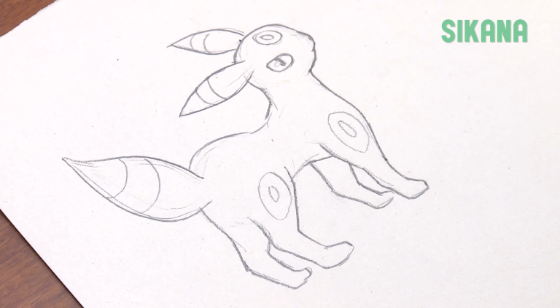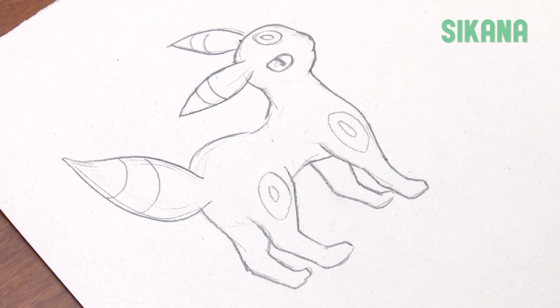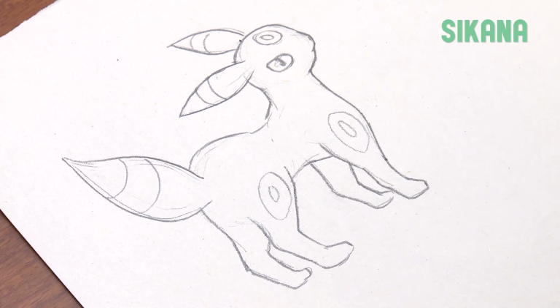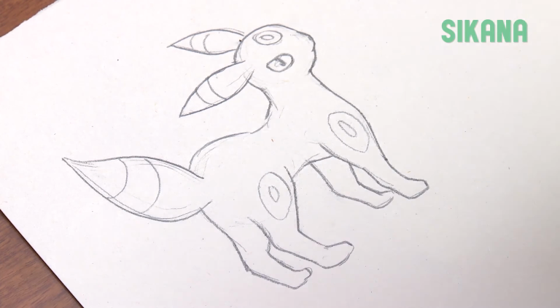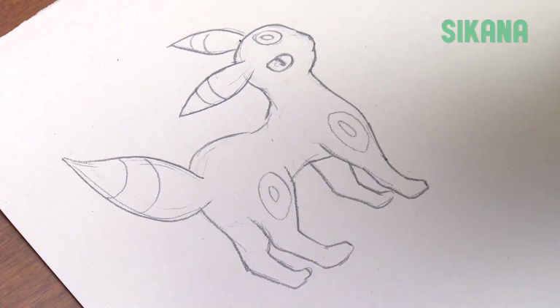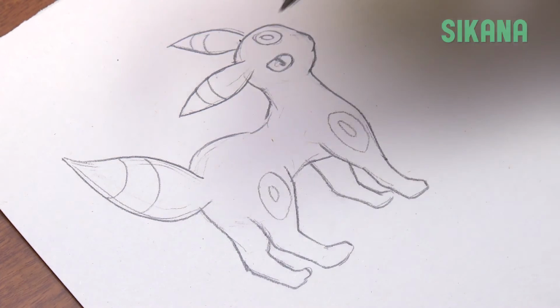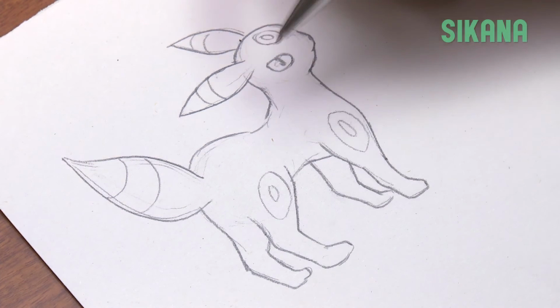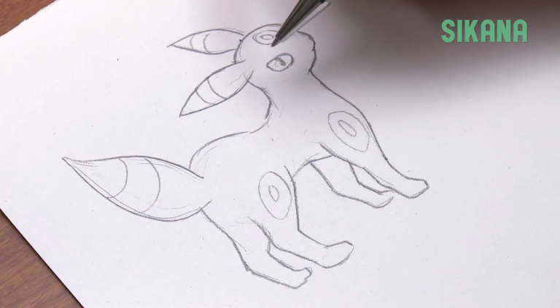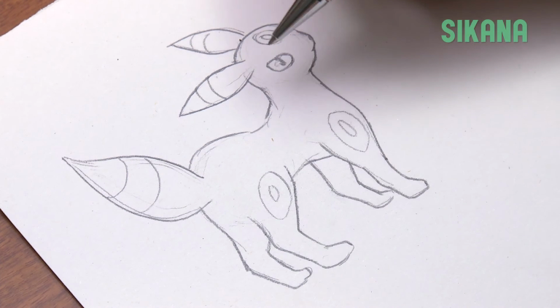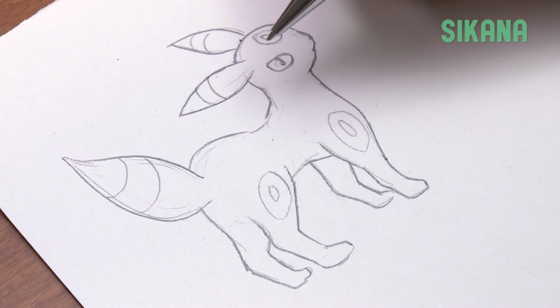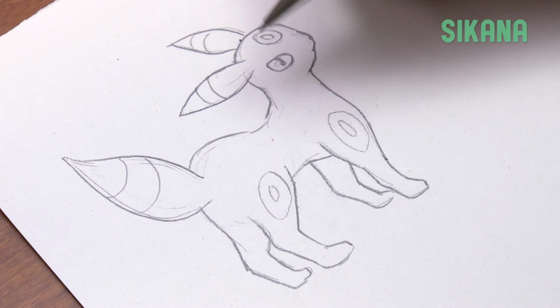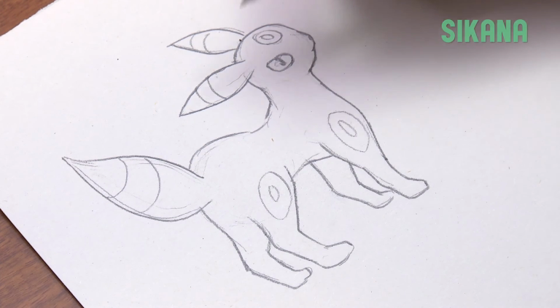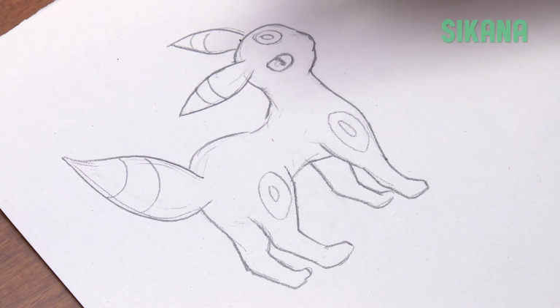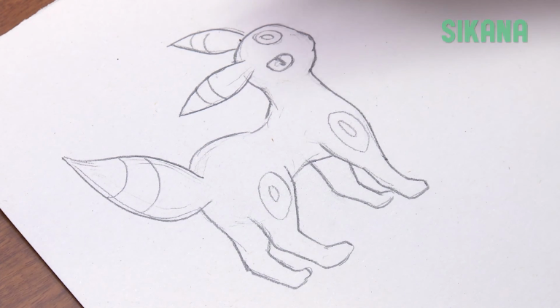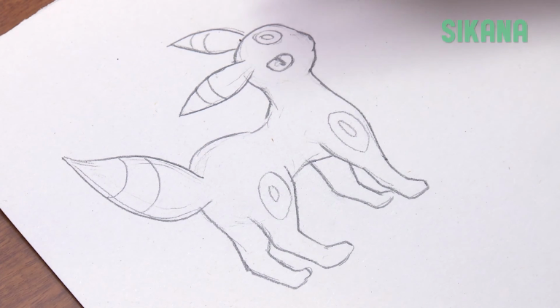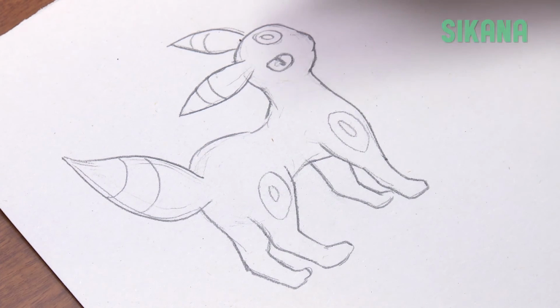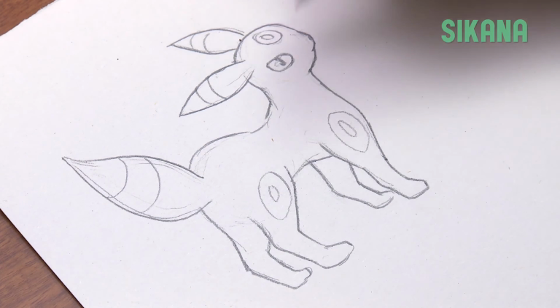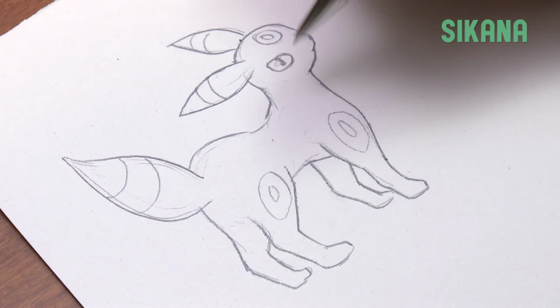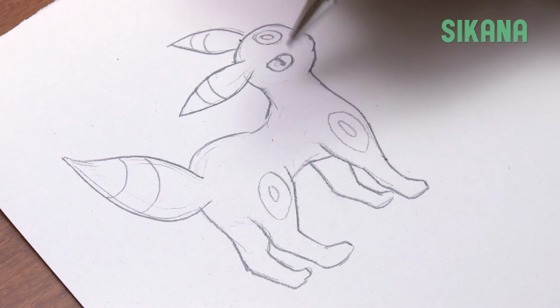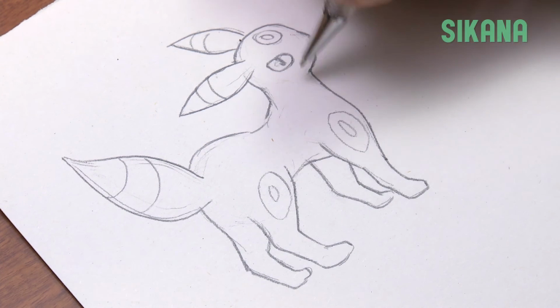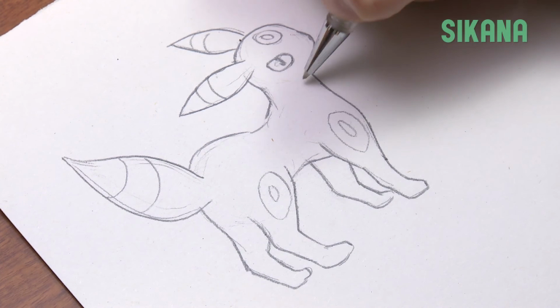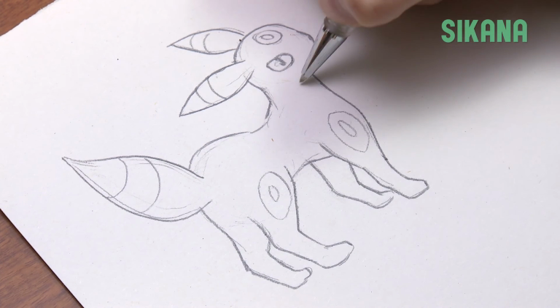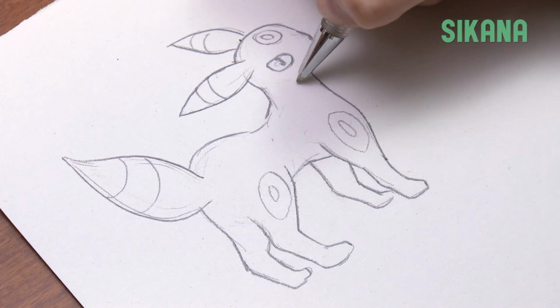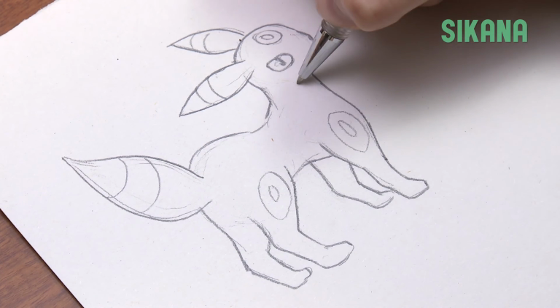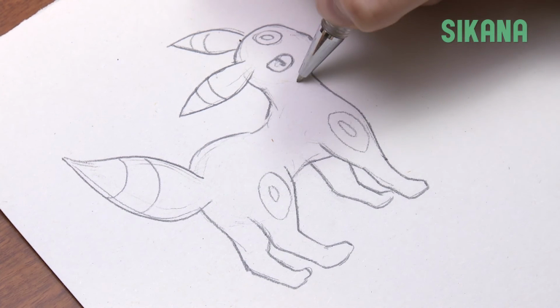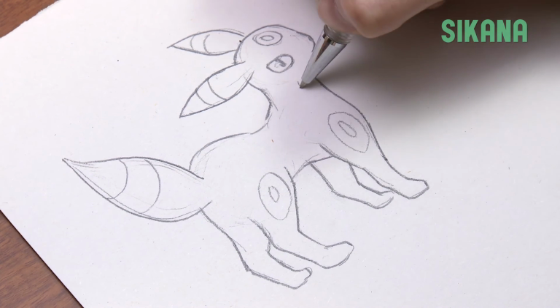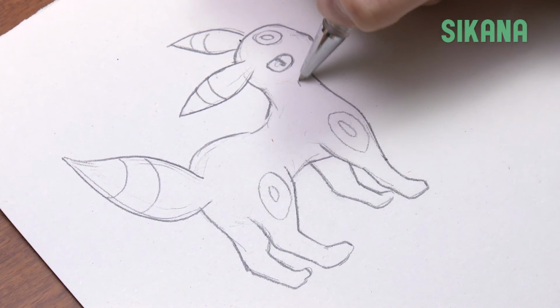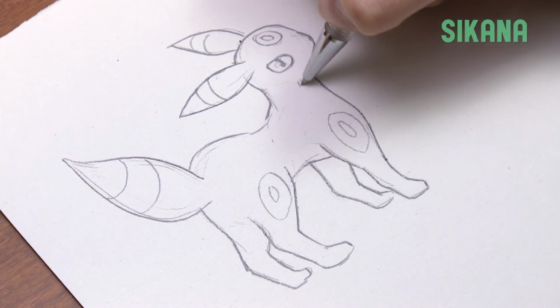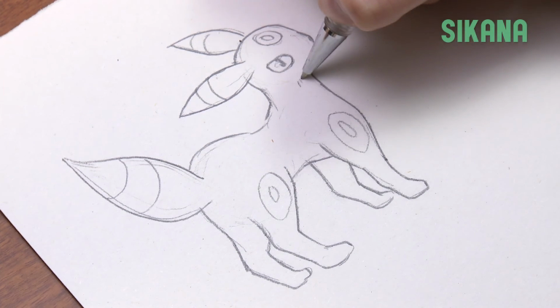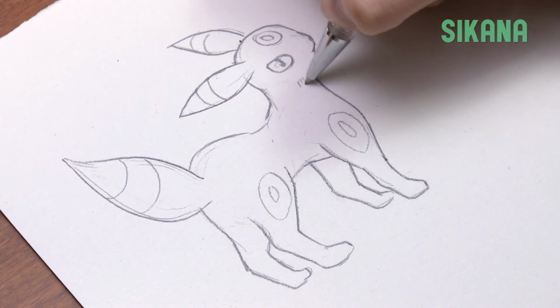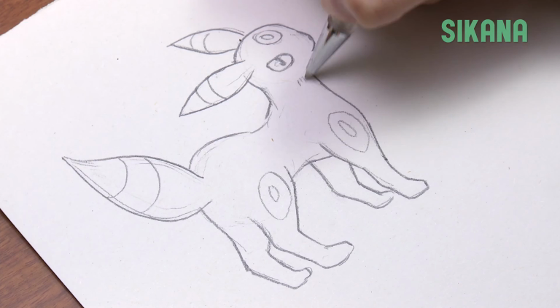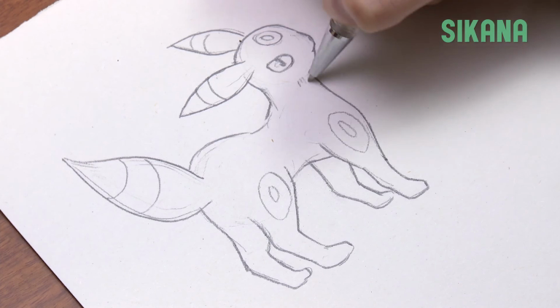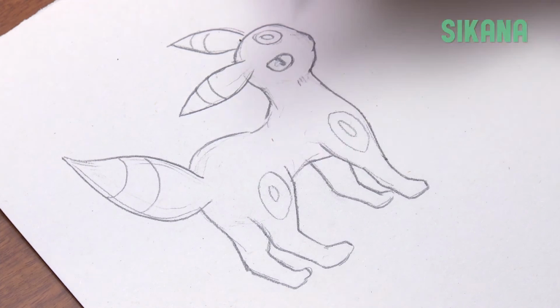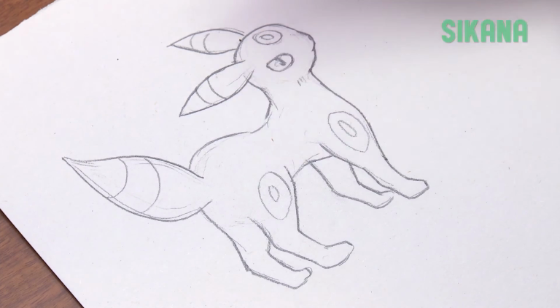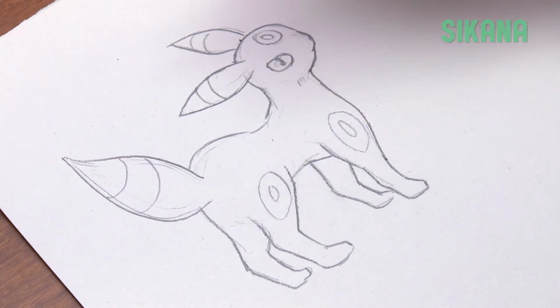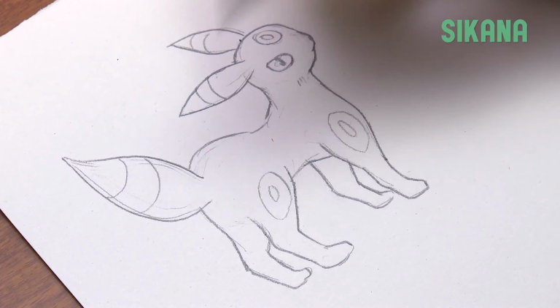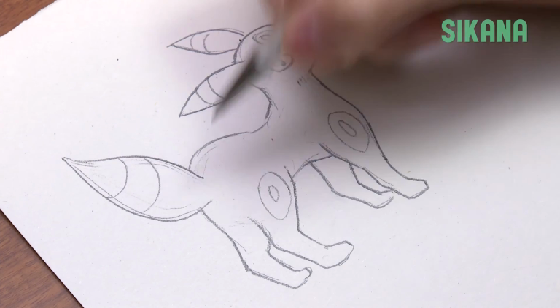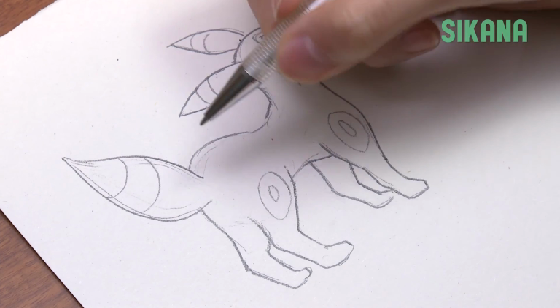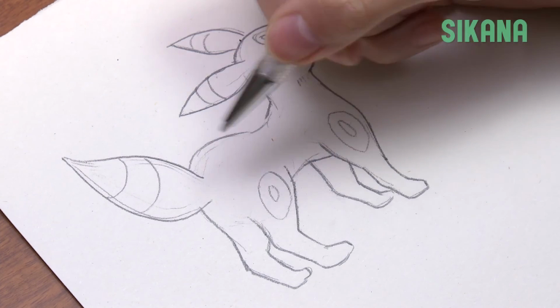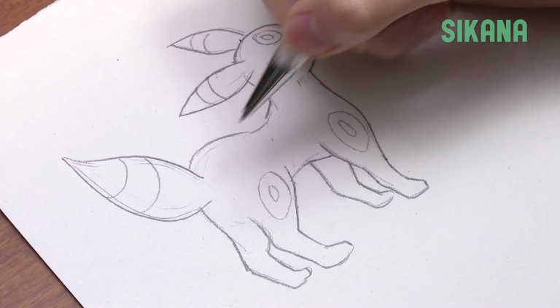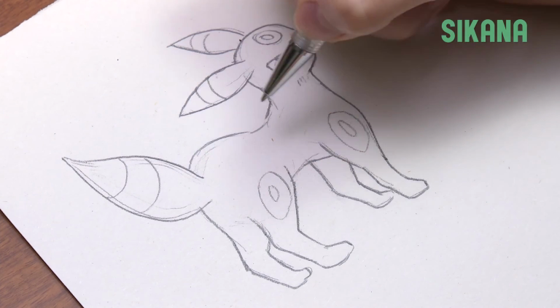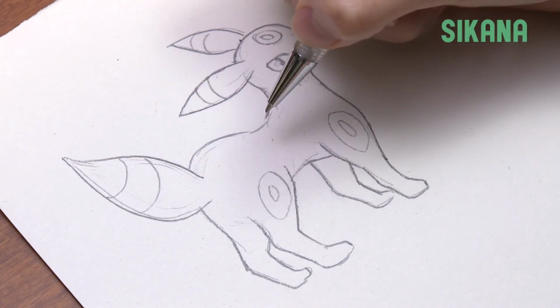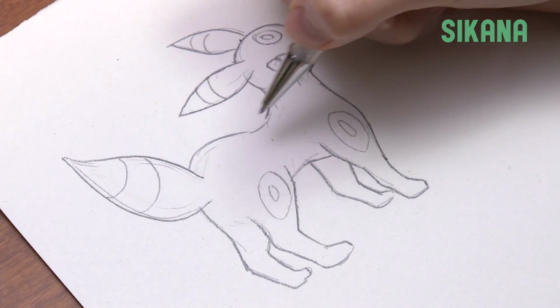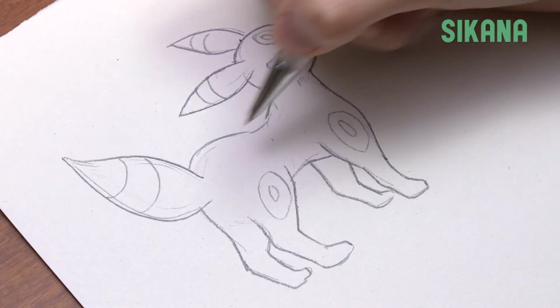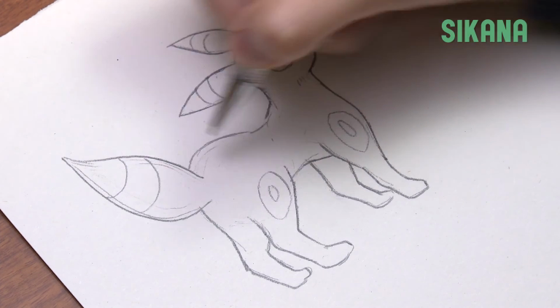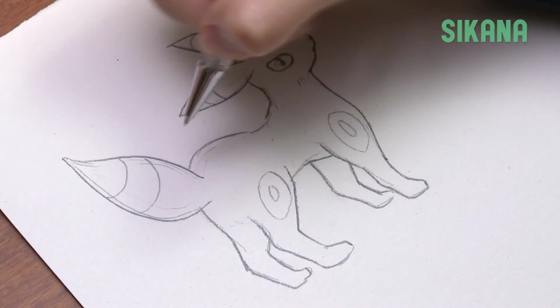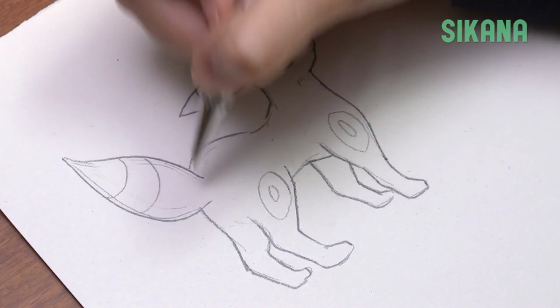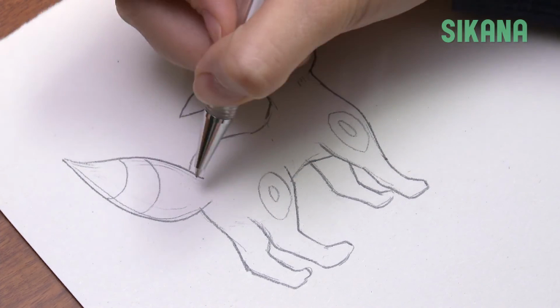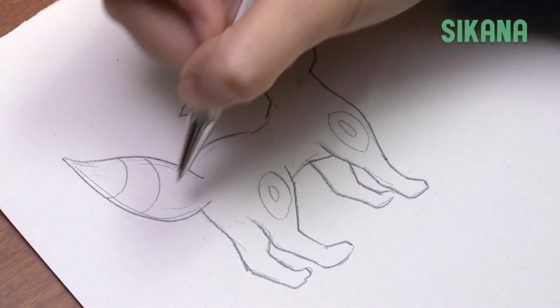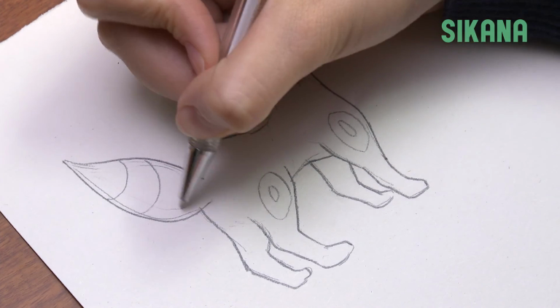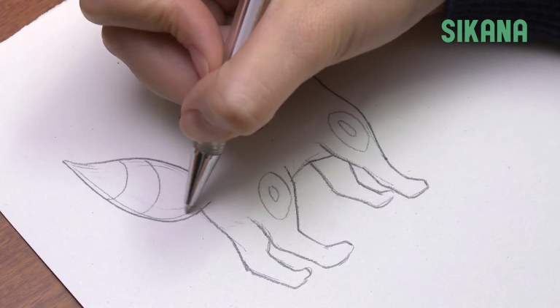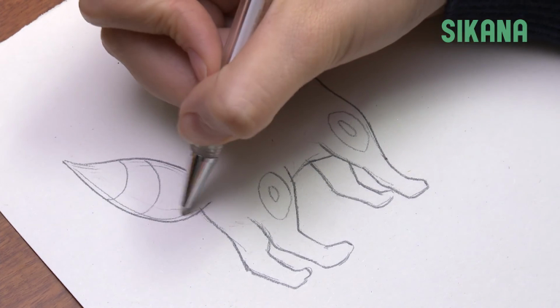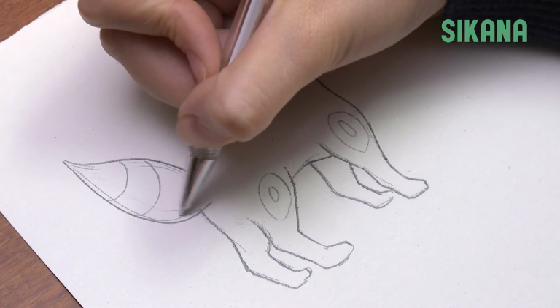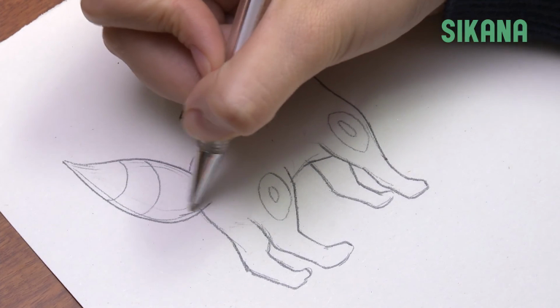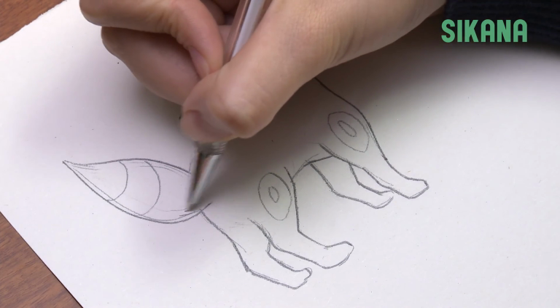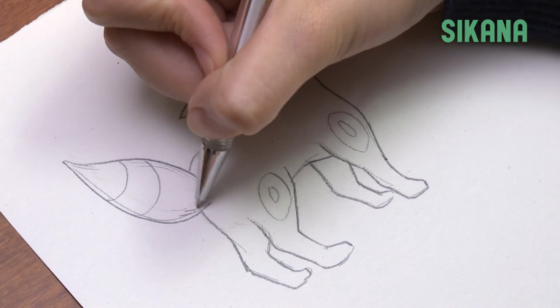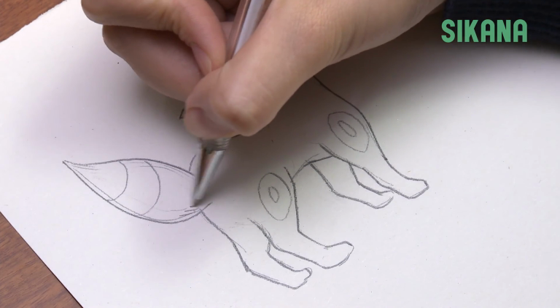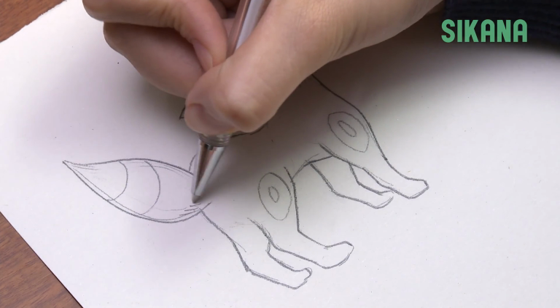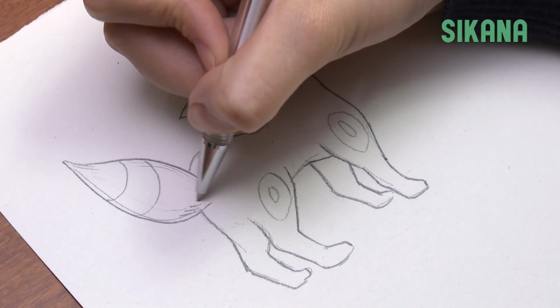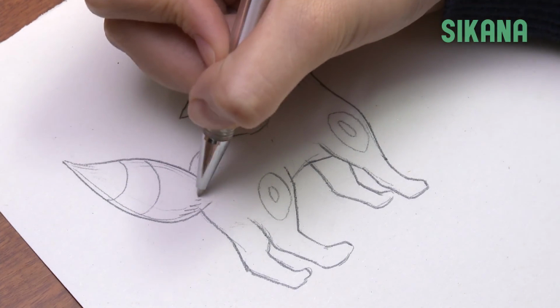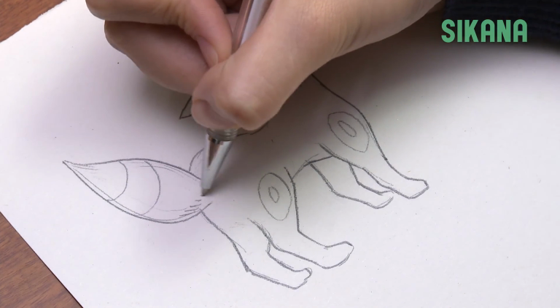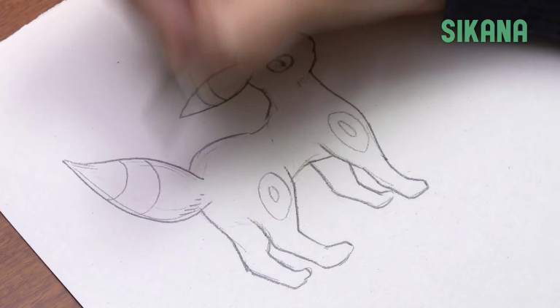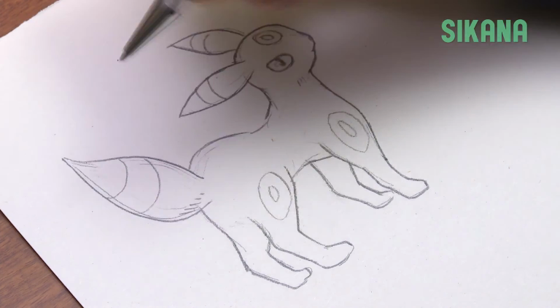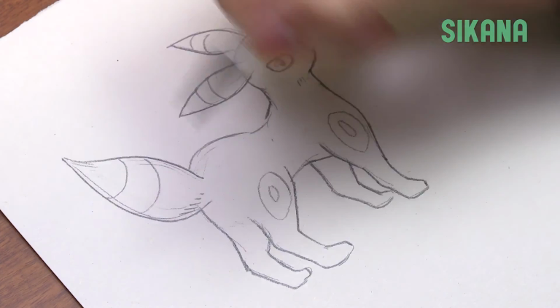Then add some texture to its fur like this. And your Umbreon drawing is done.